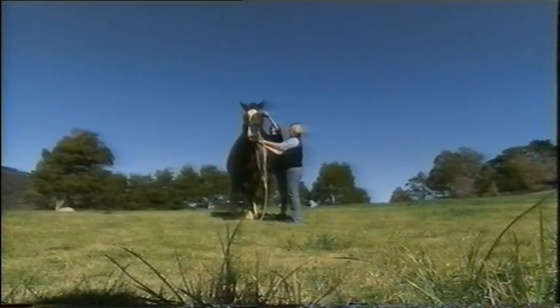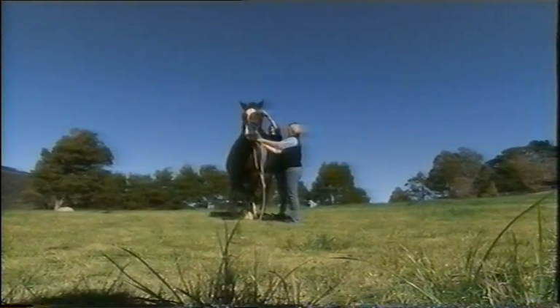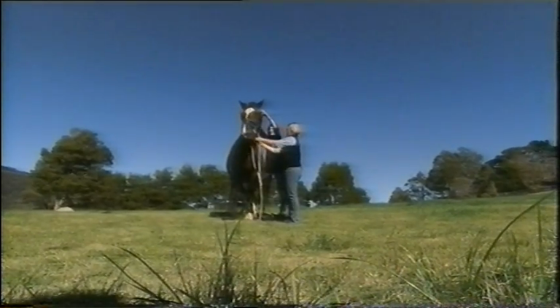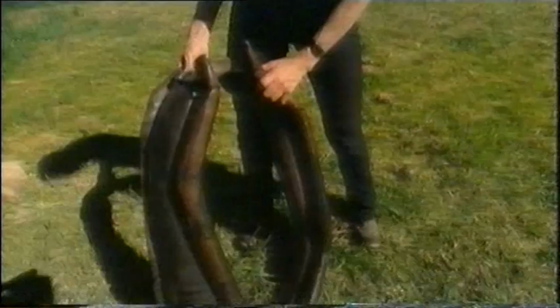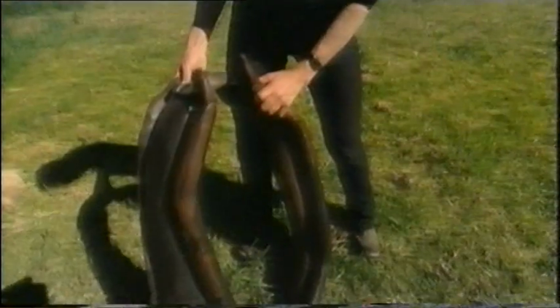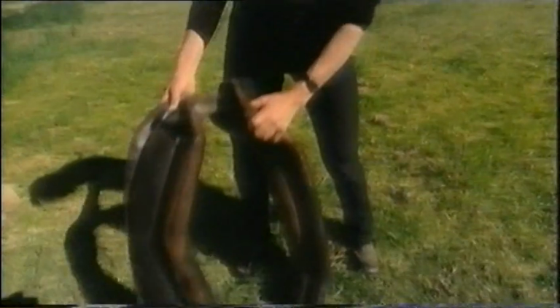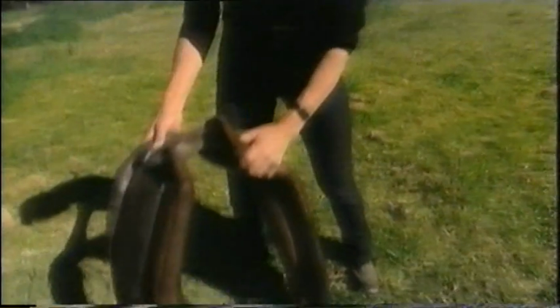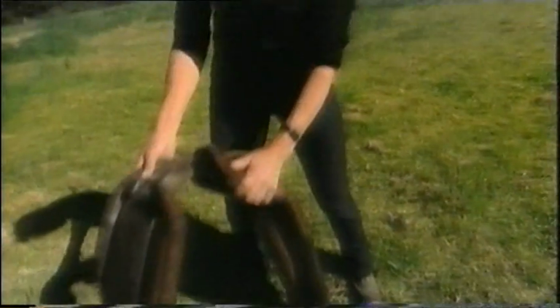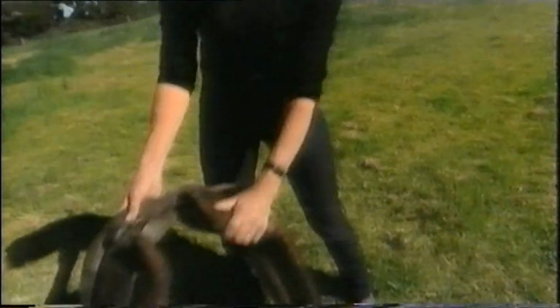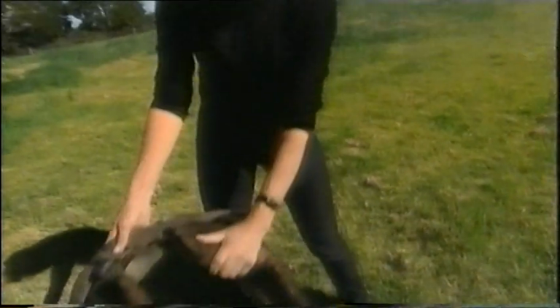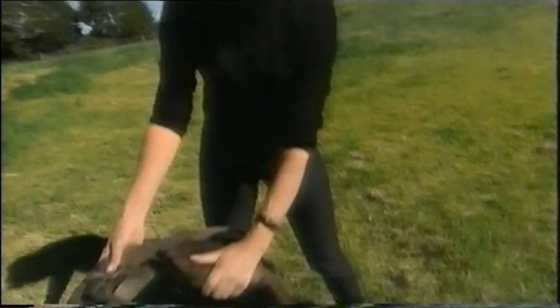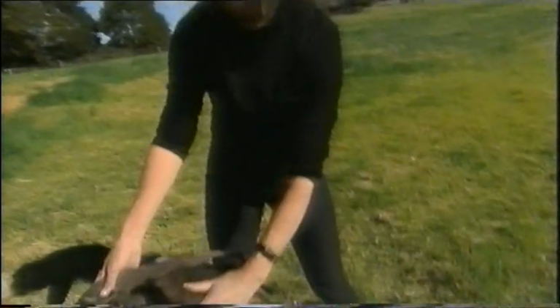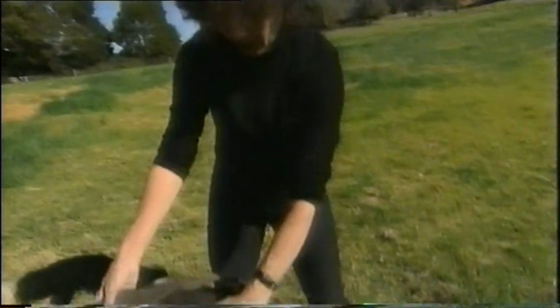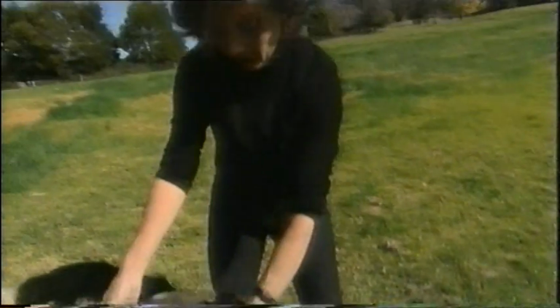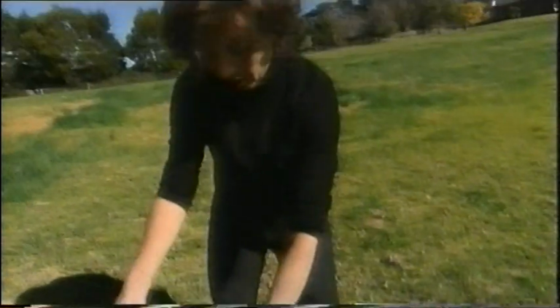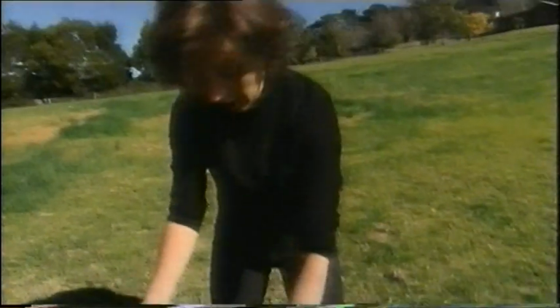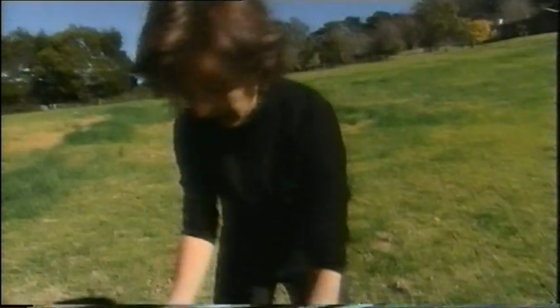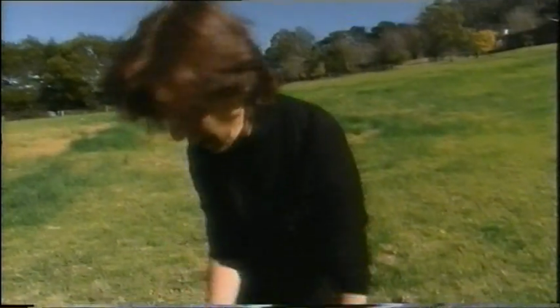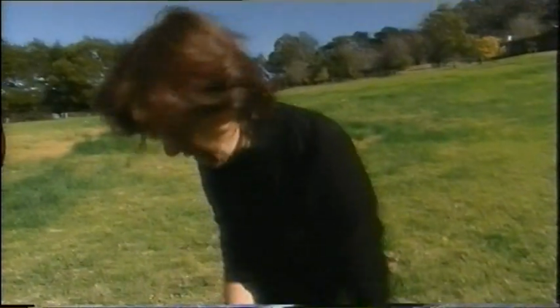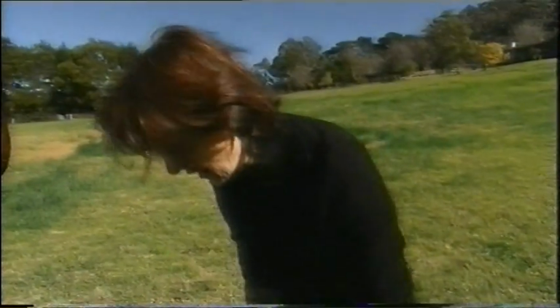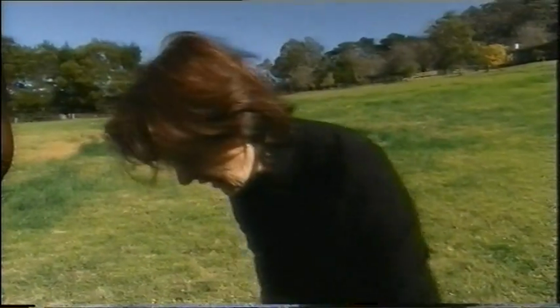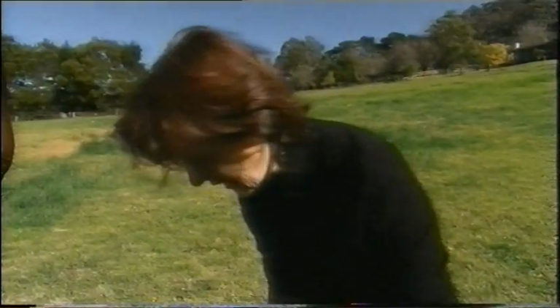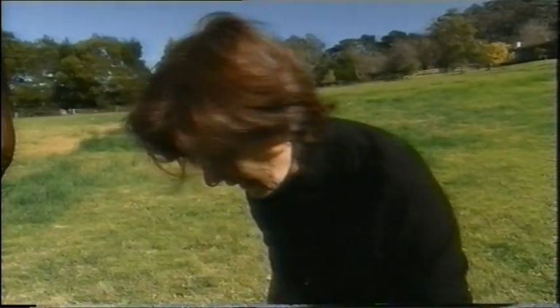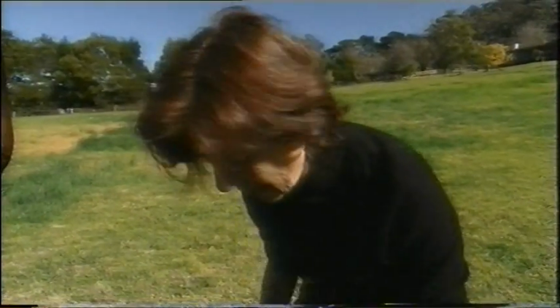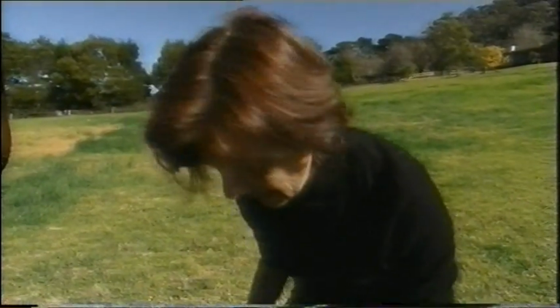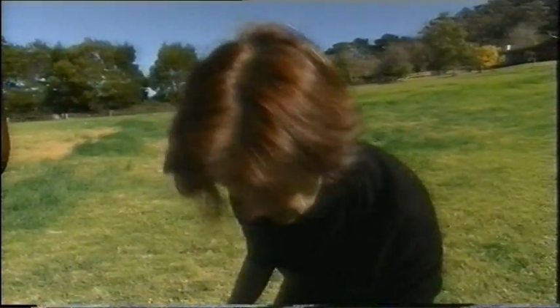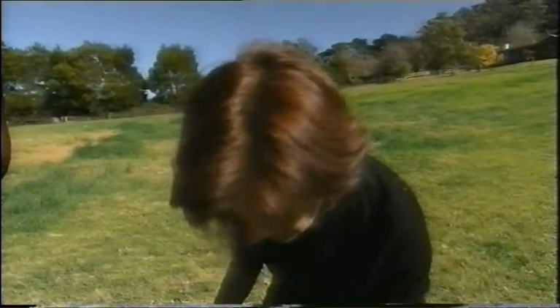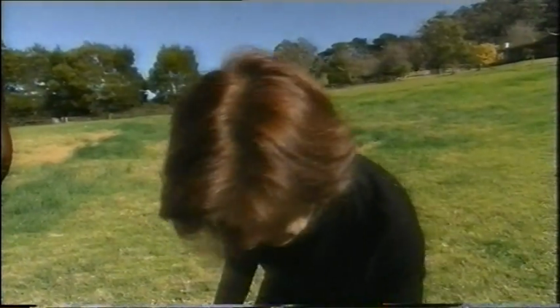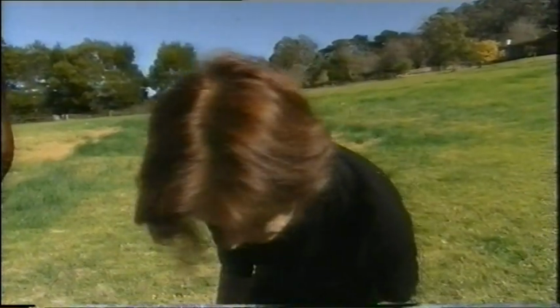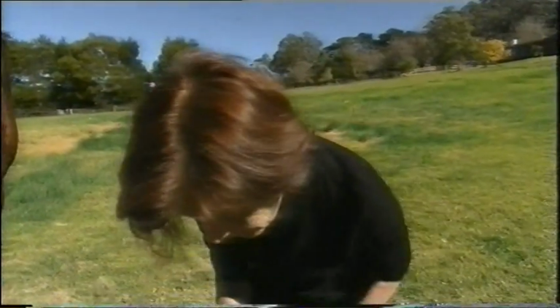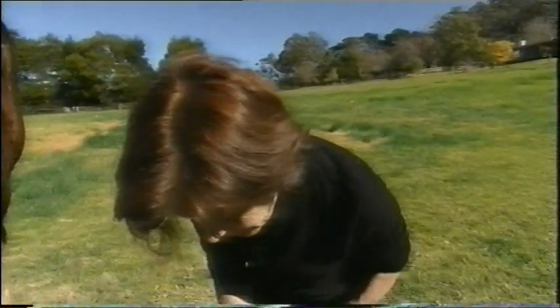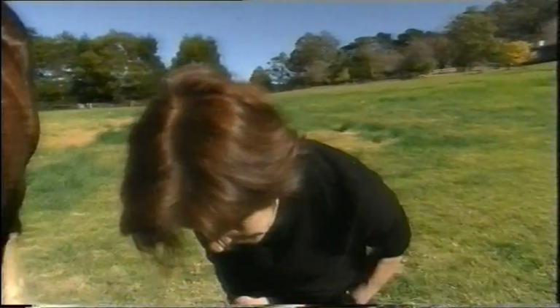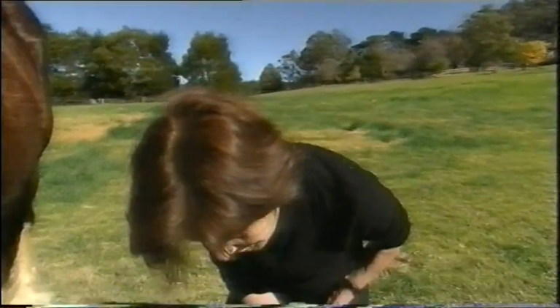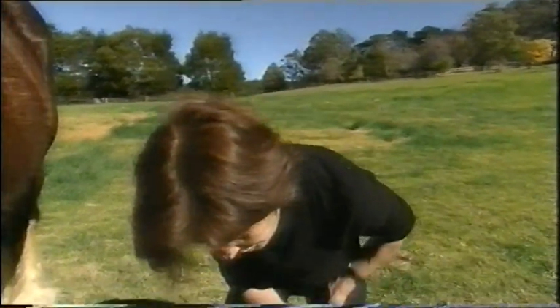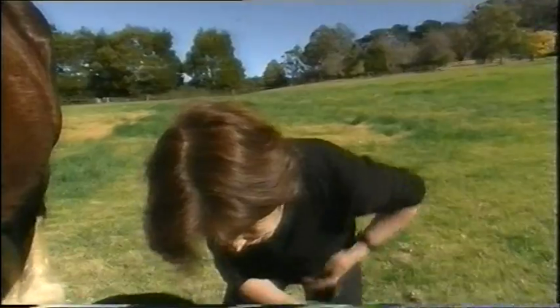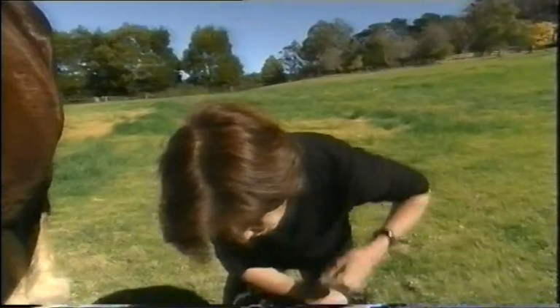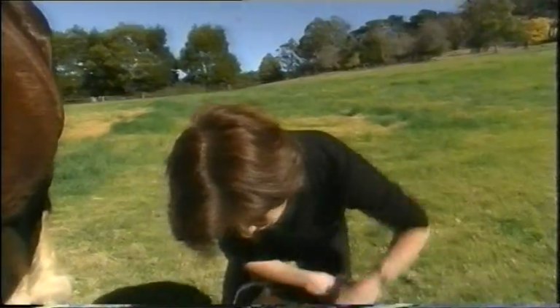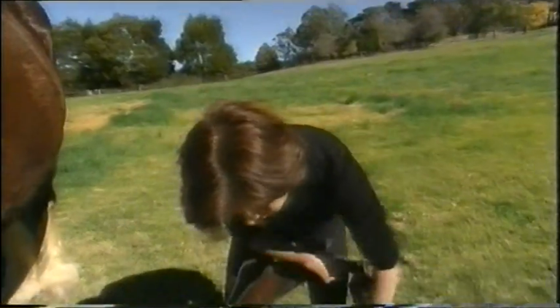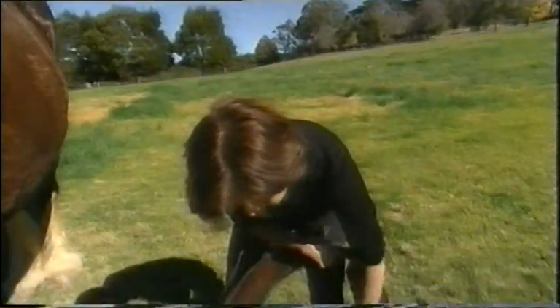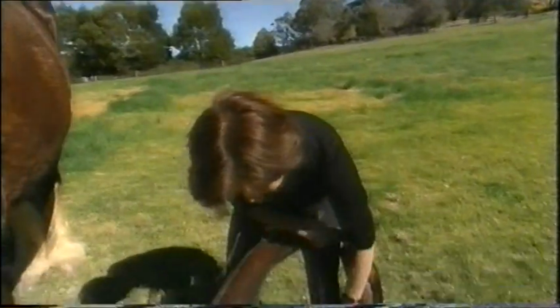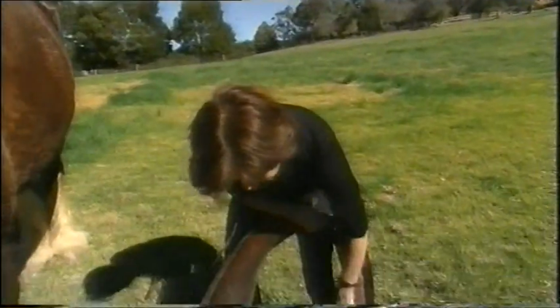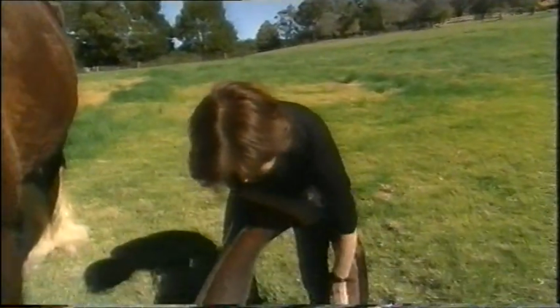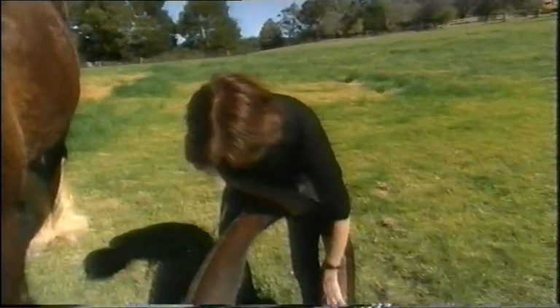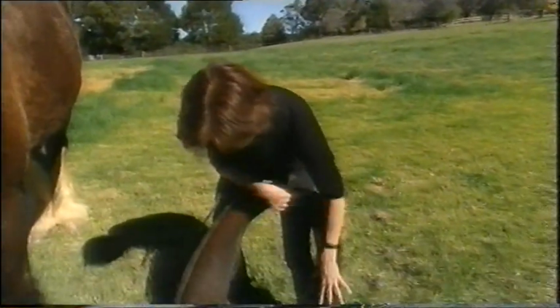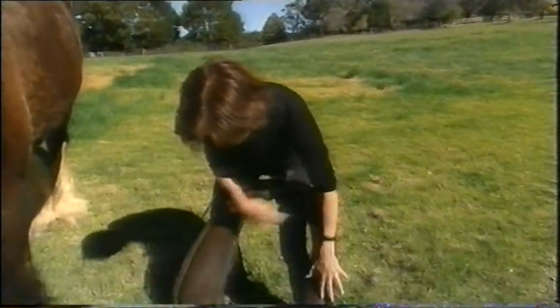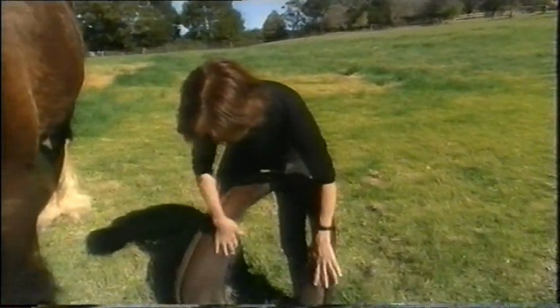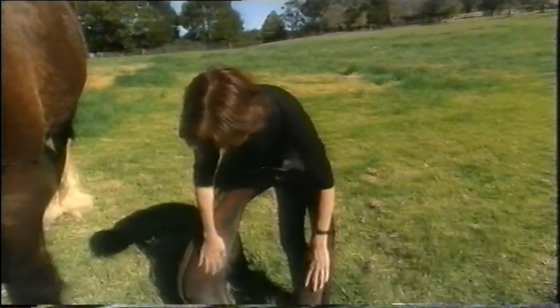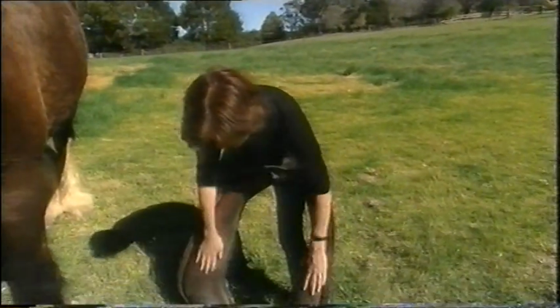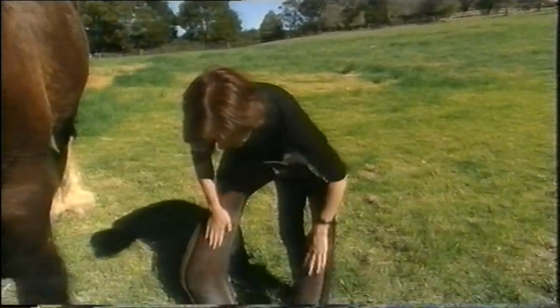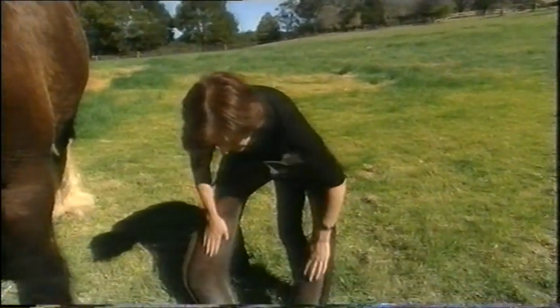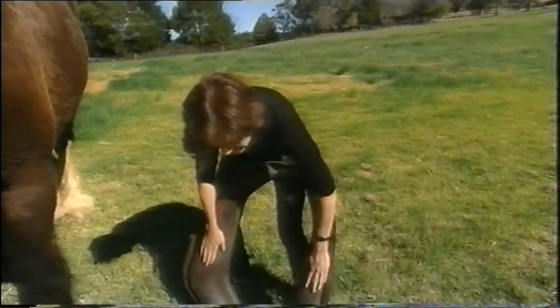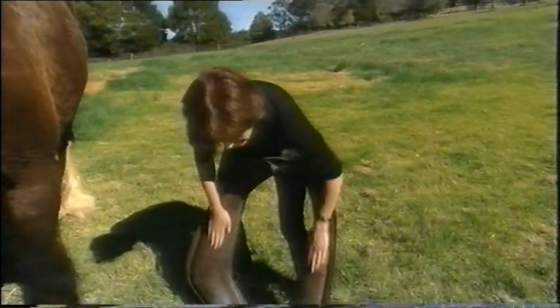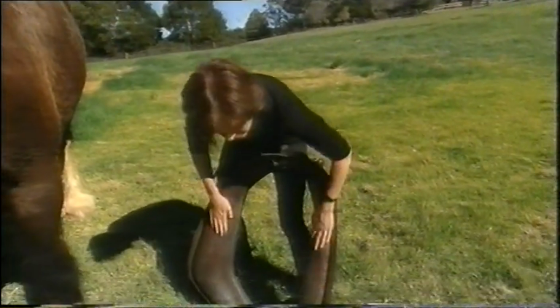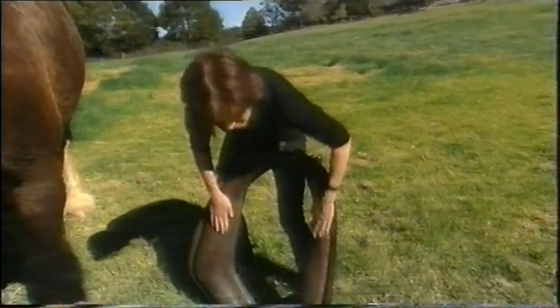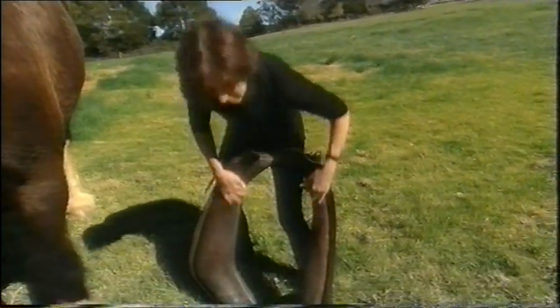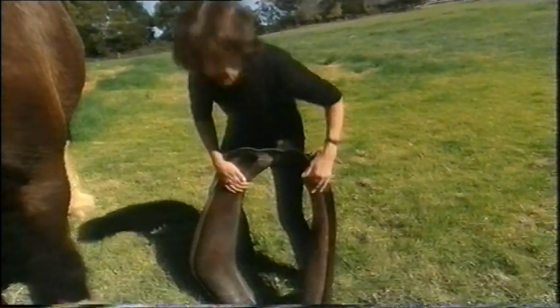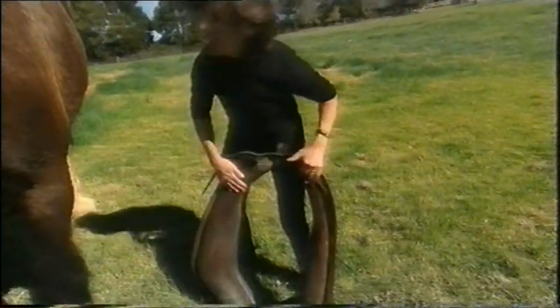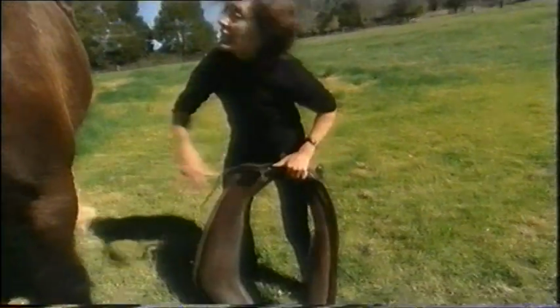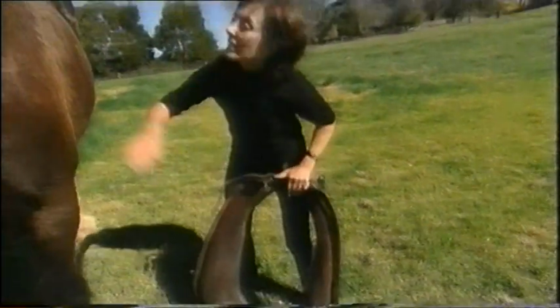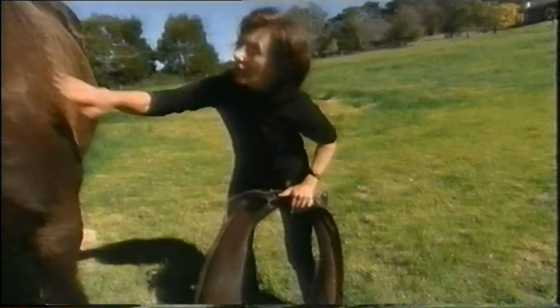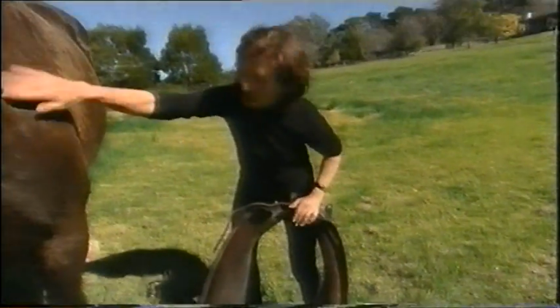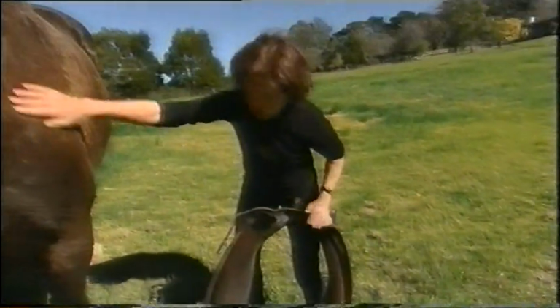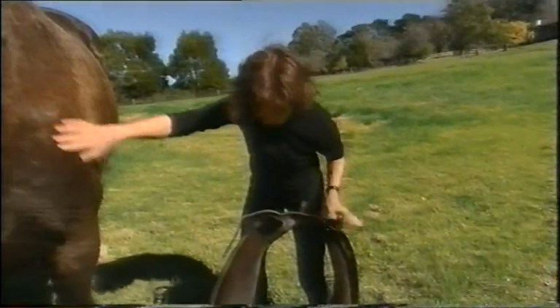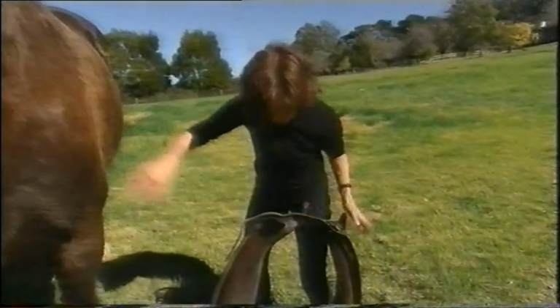This is Archie's work collar. It's stuffed with straw, so it's nice and soft against his shoulder.